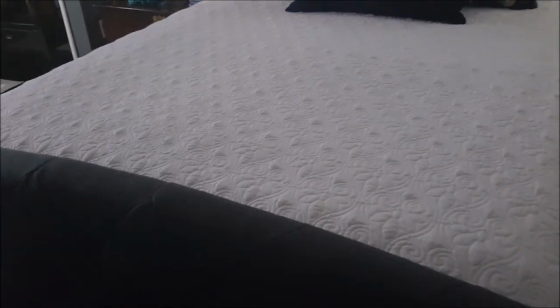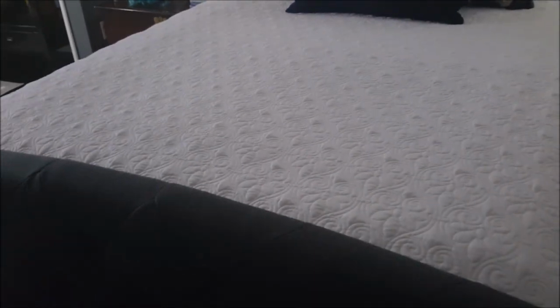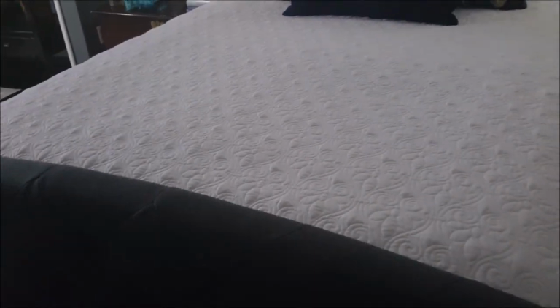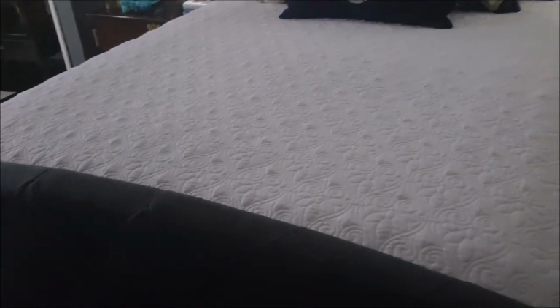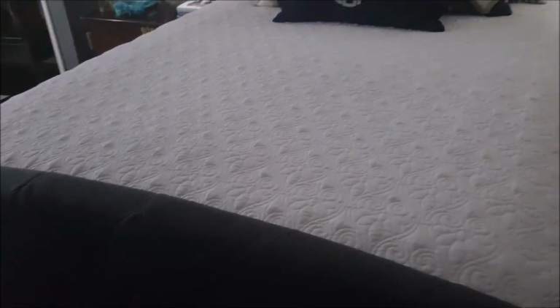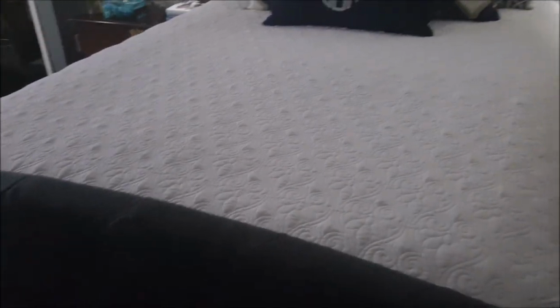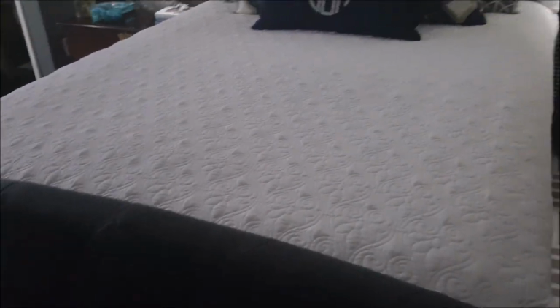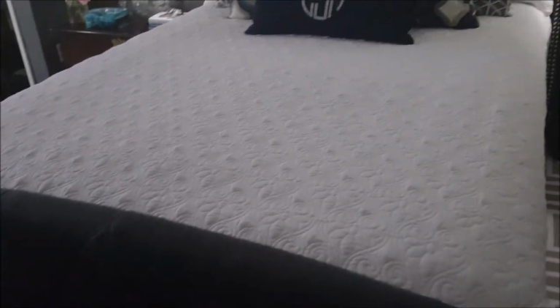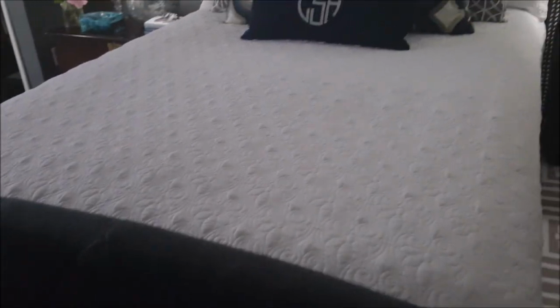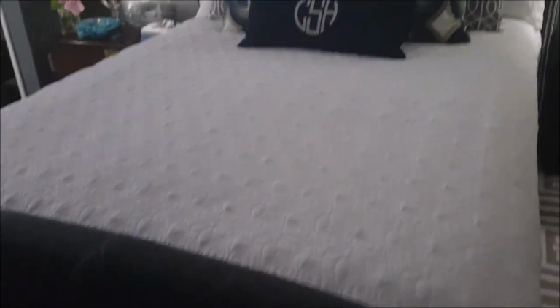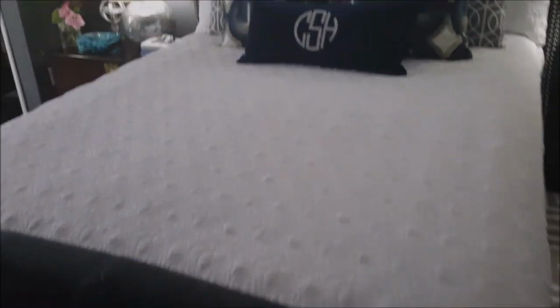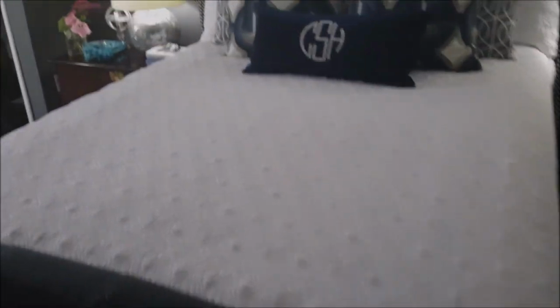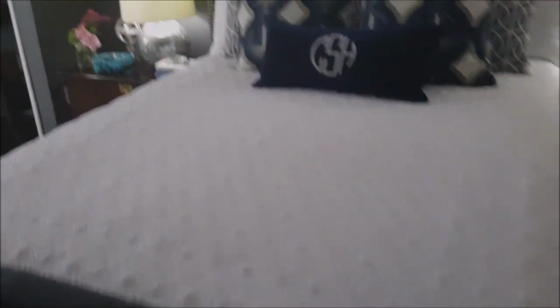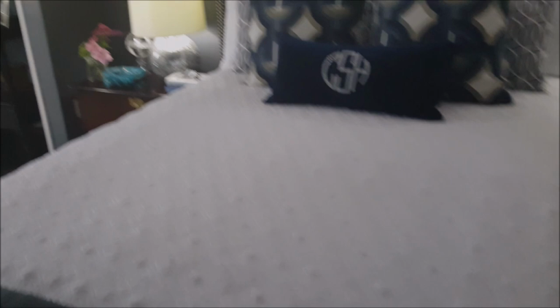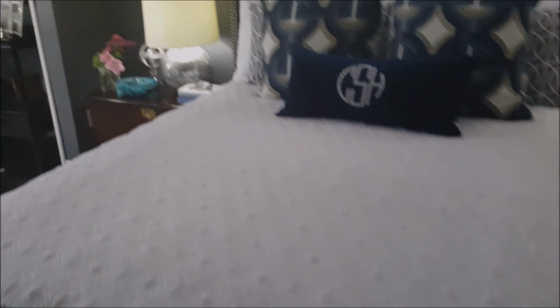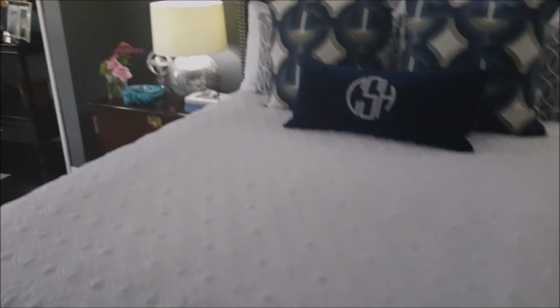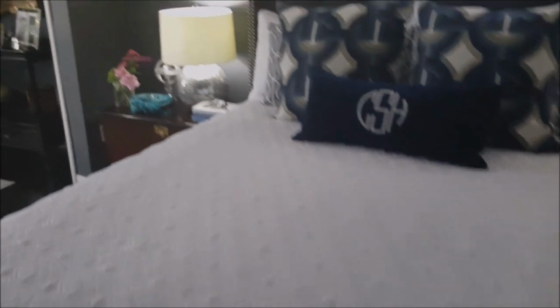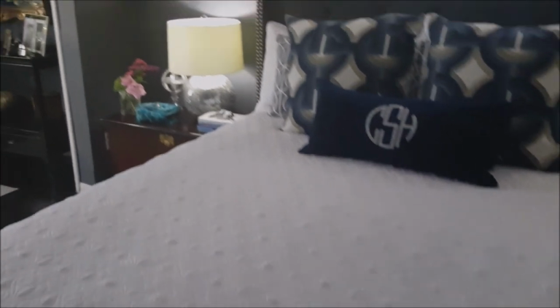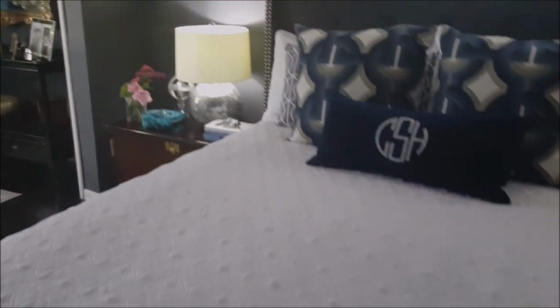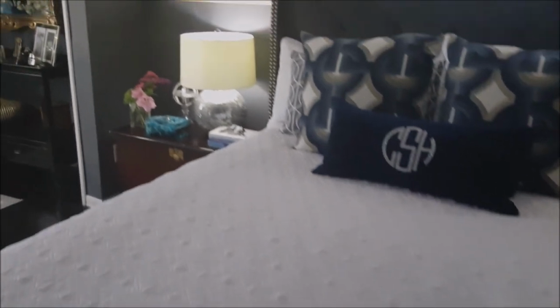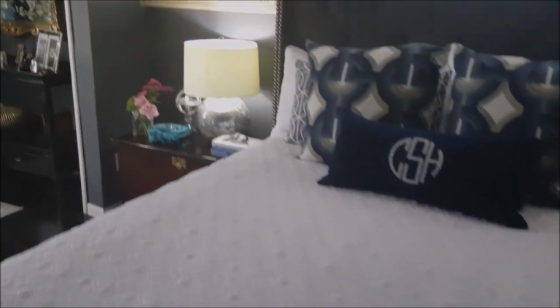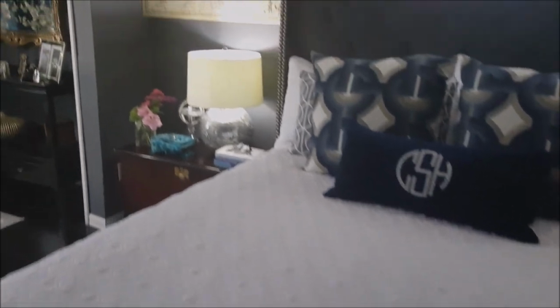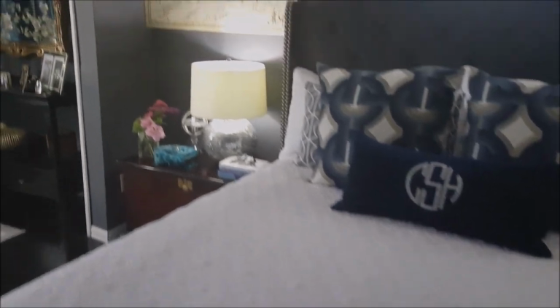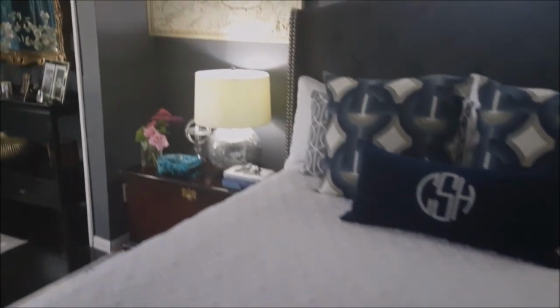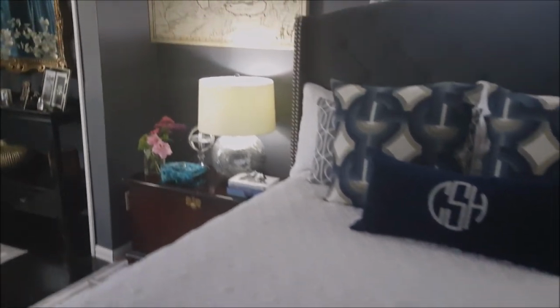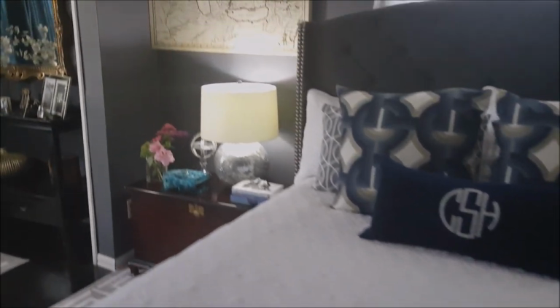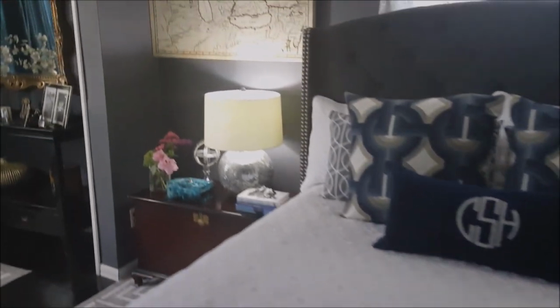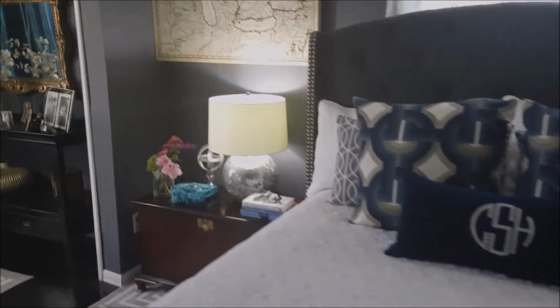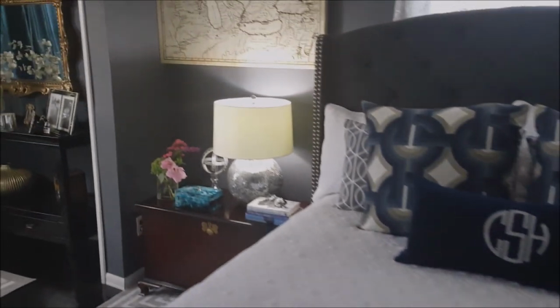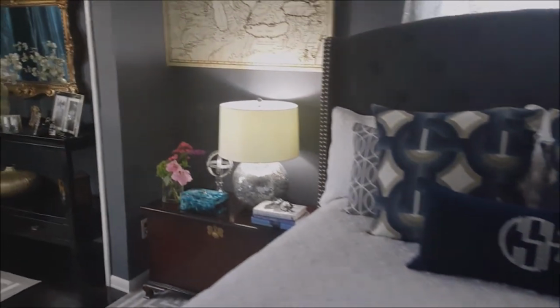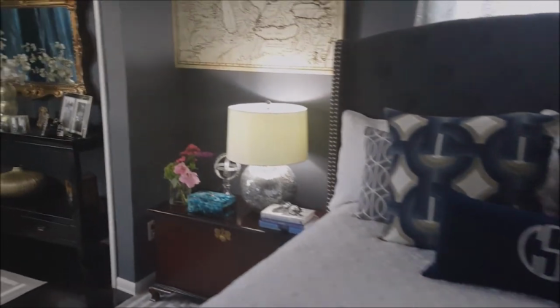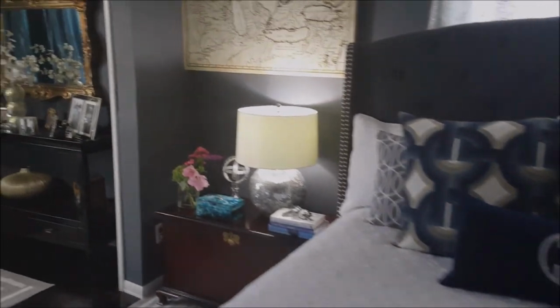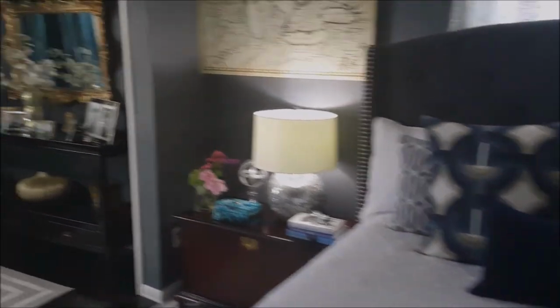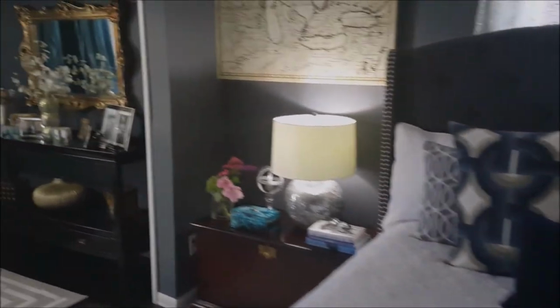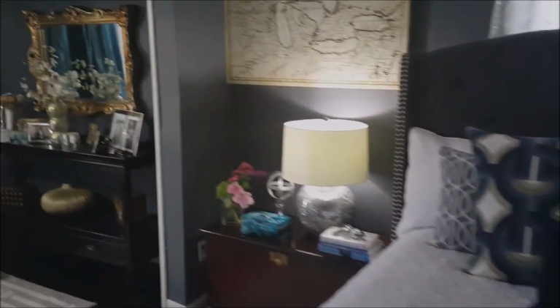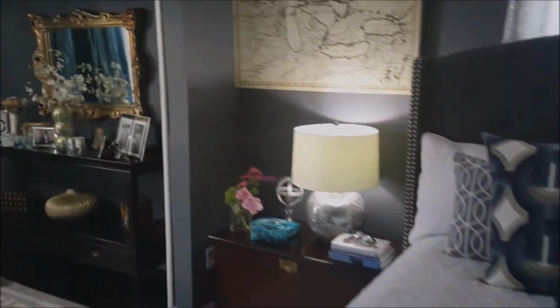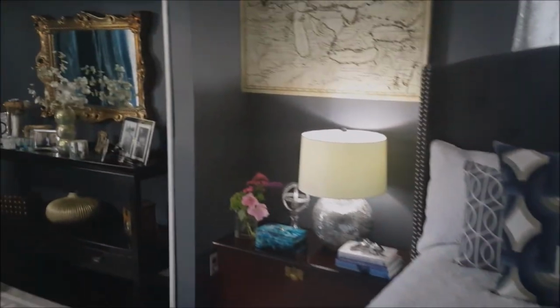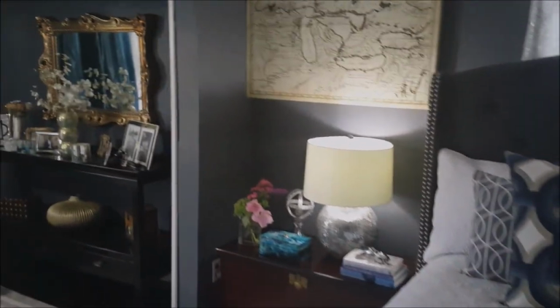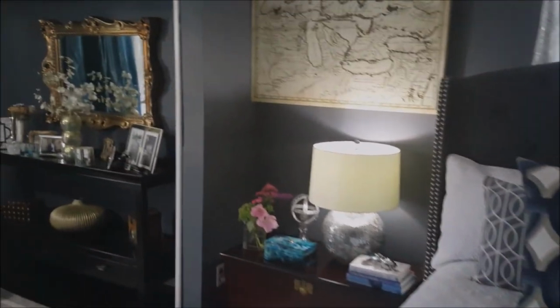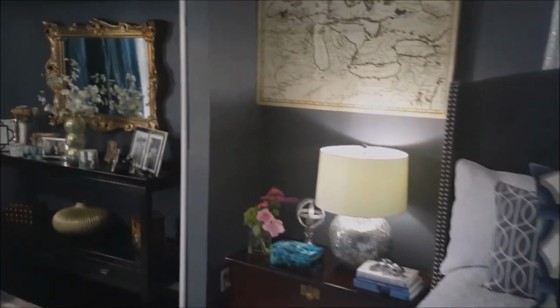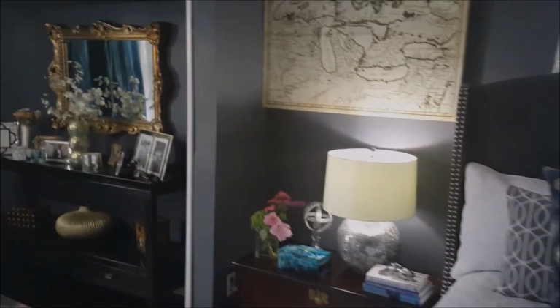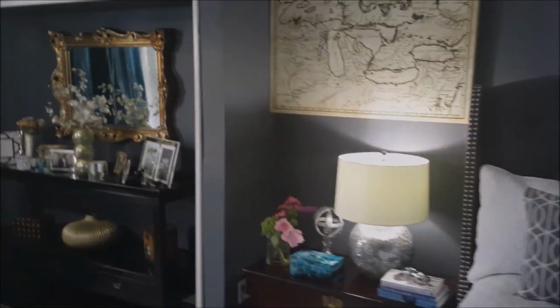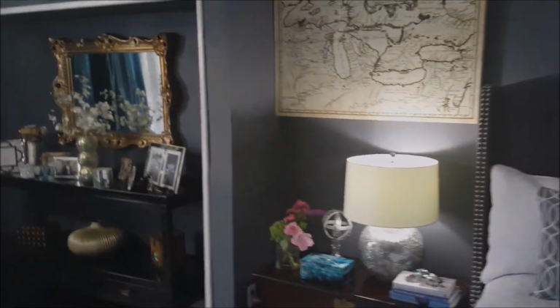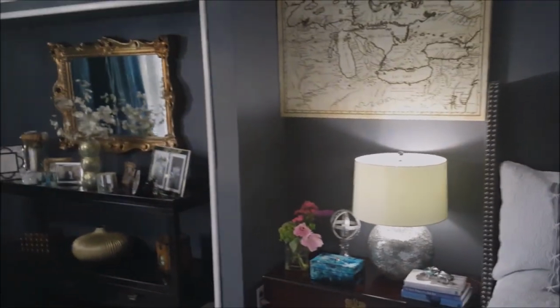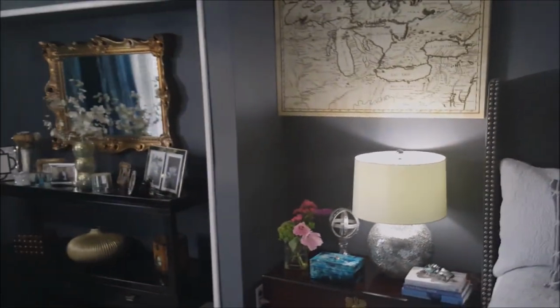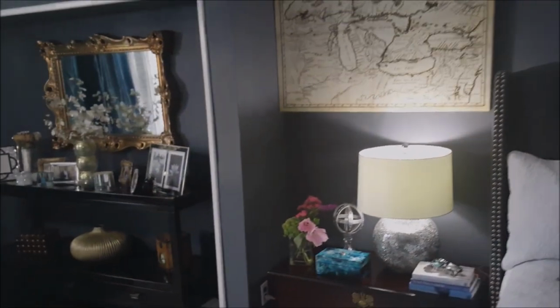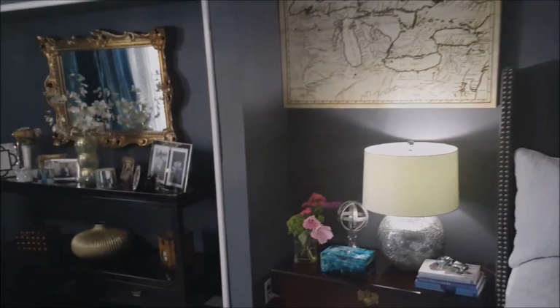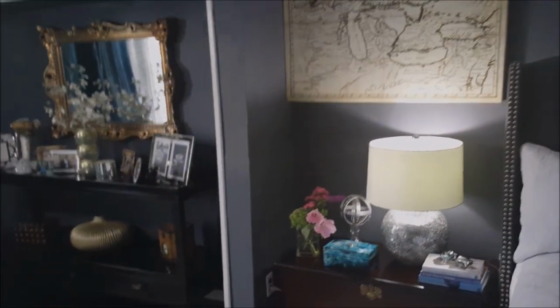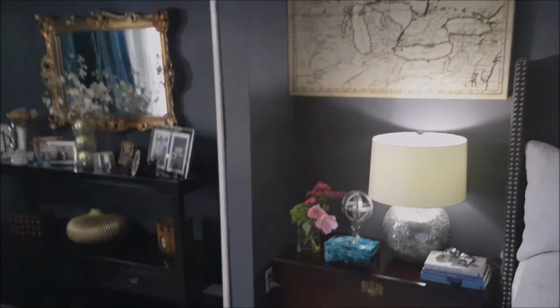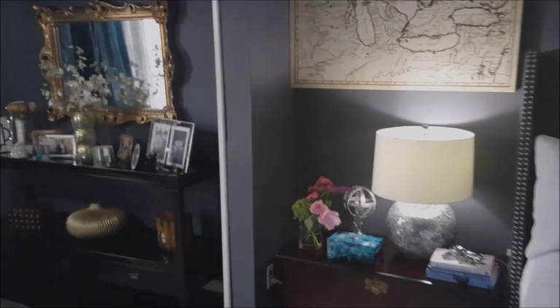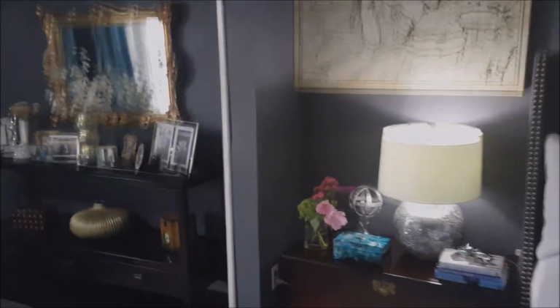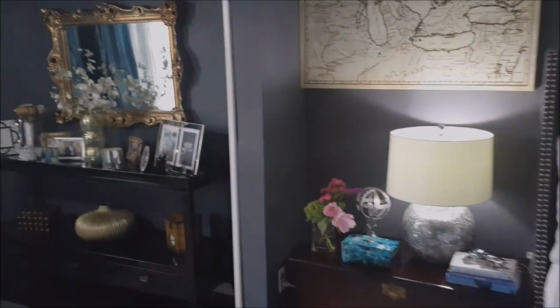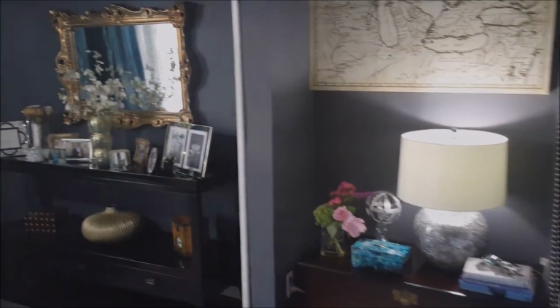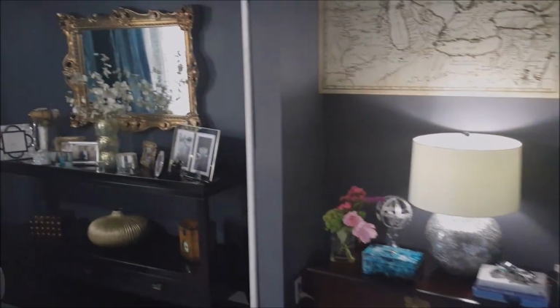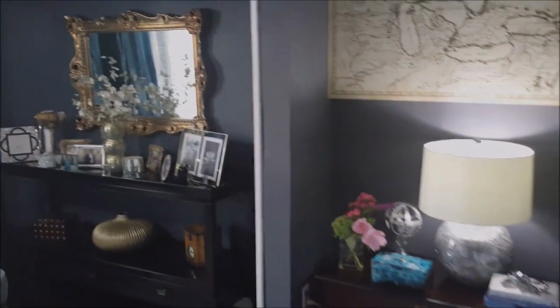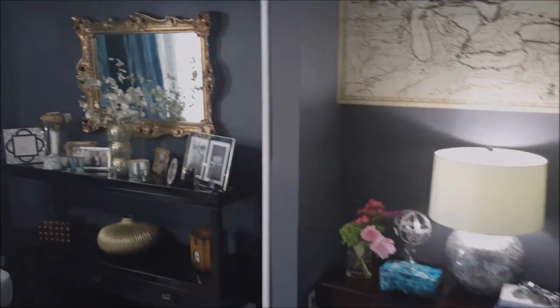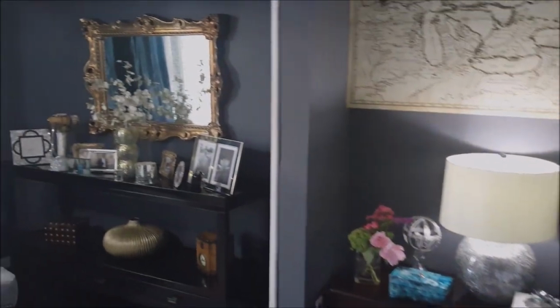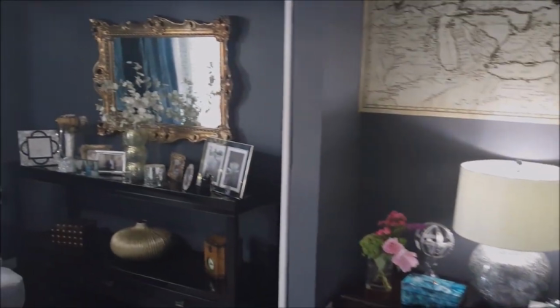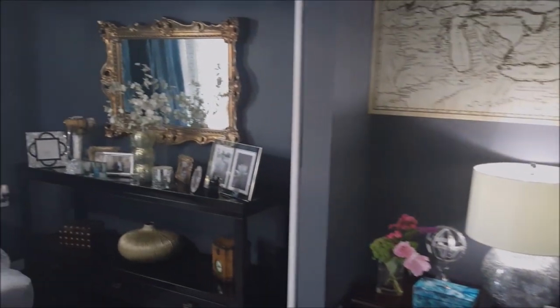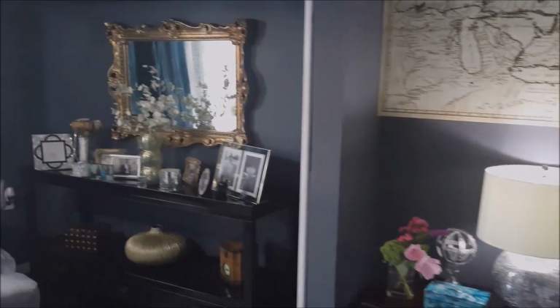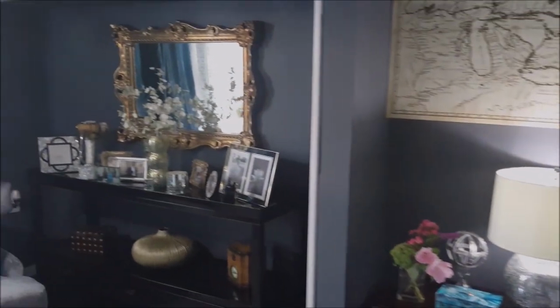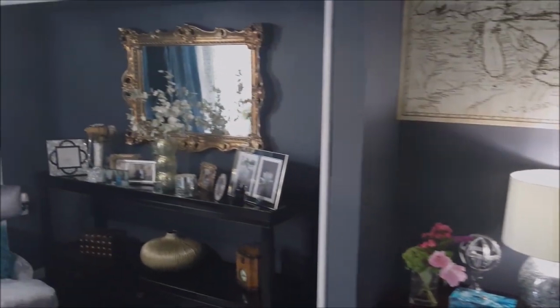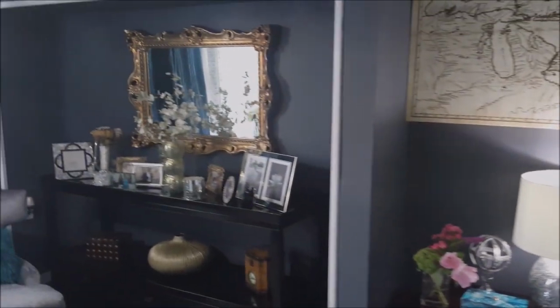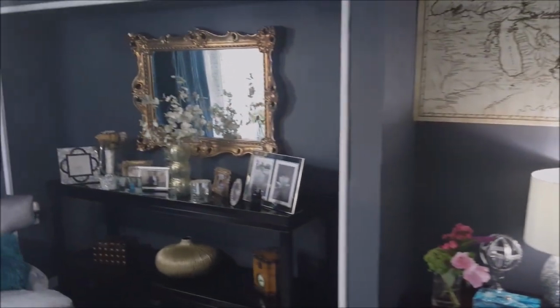Just to give you a final walkthrough — the bedding is from Overstock. Thank you so much for watching, guys. Bye now!